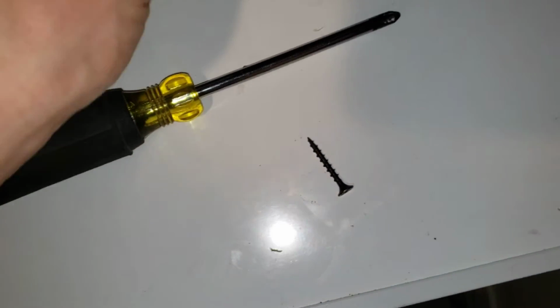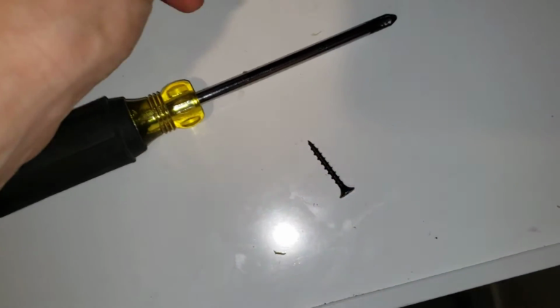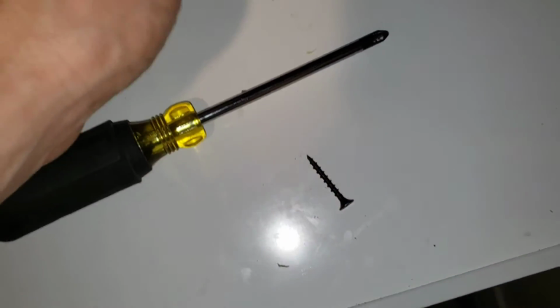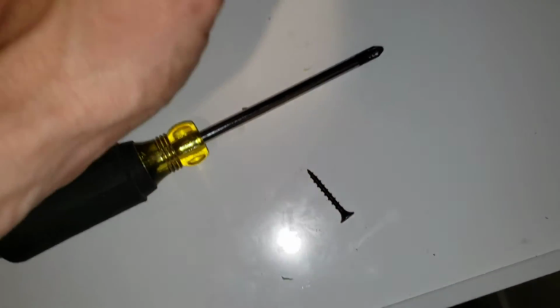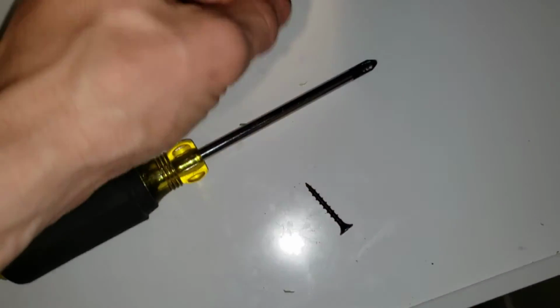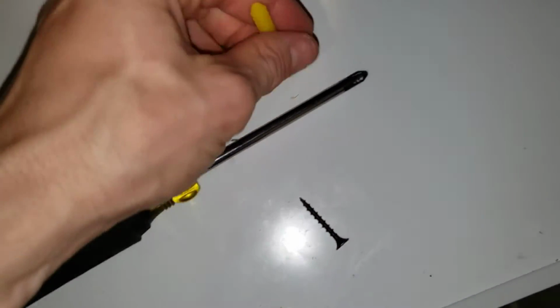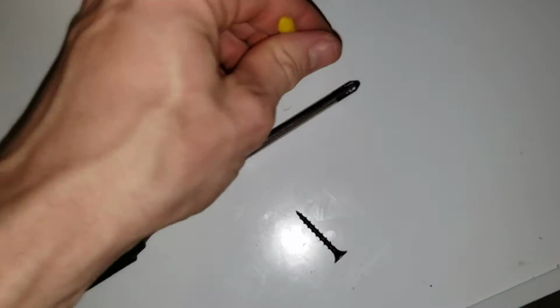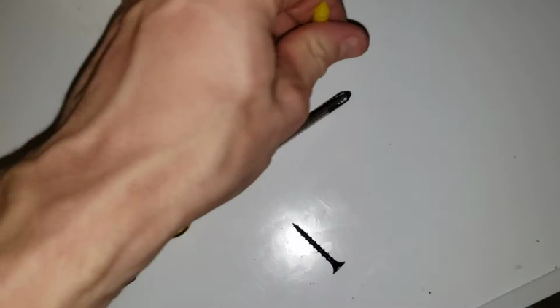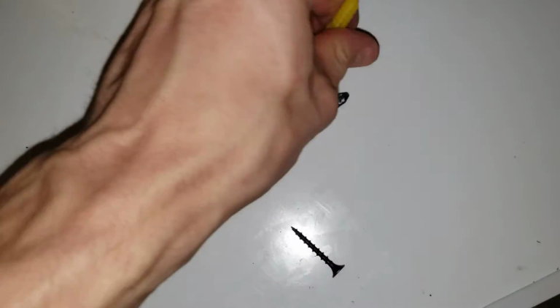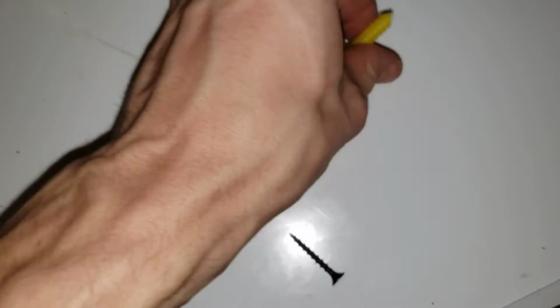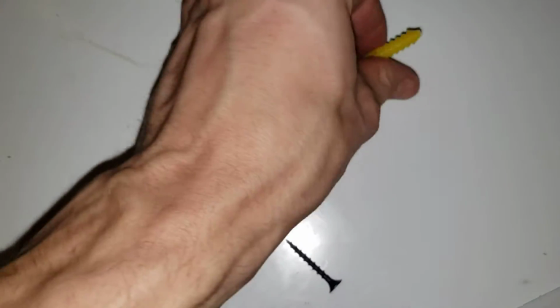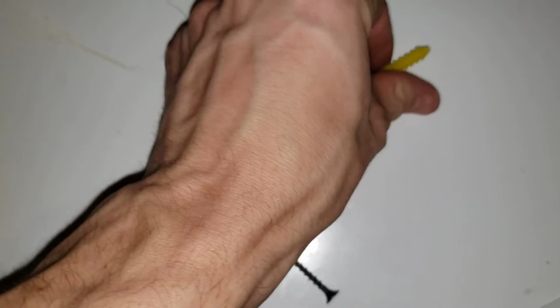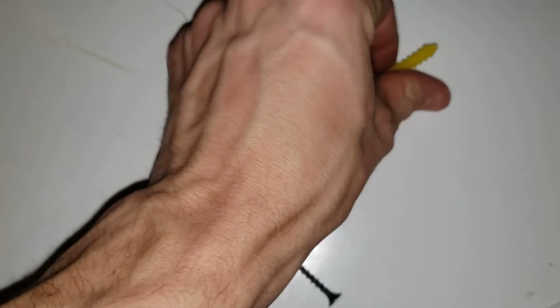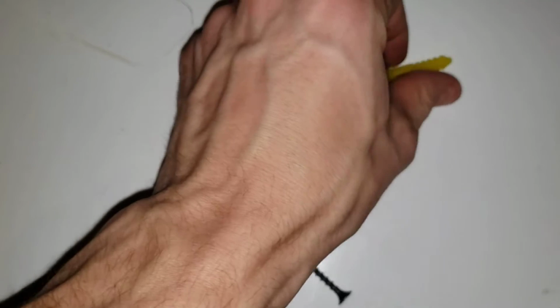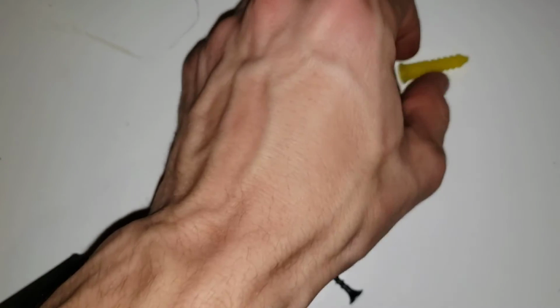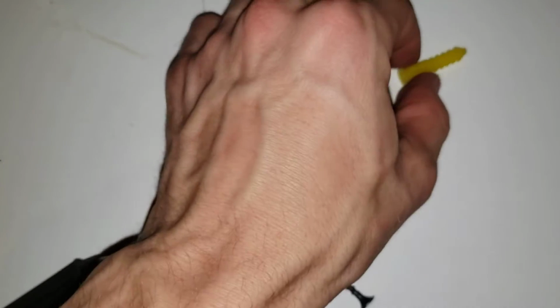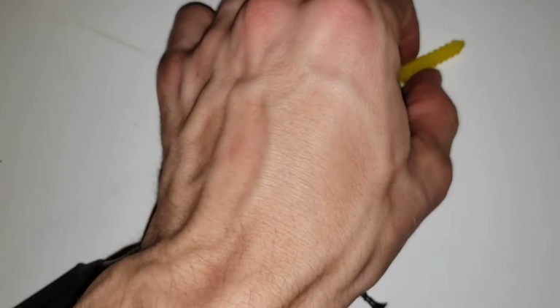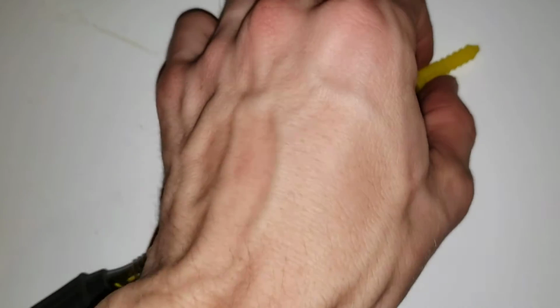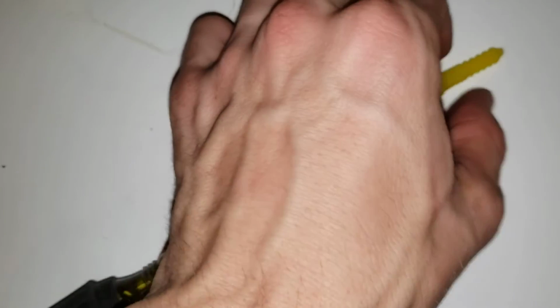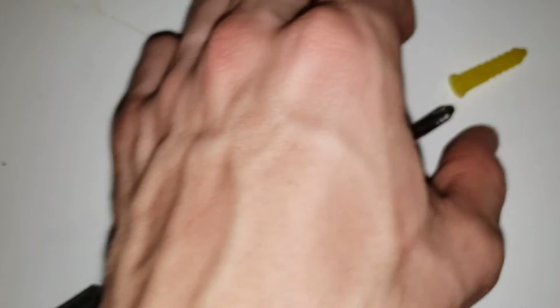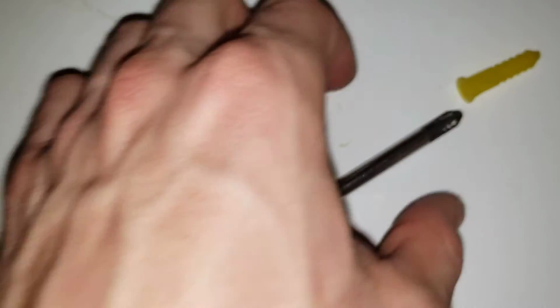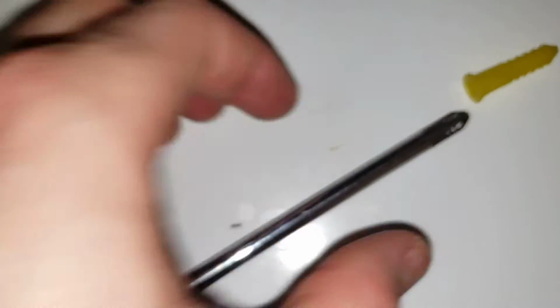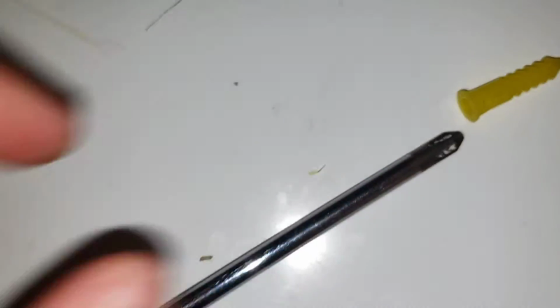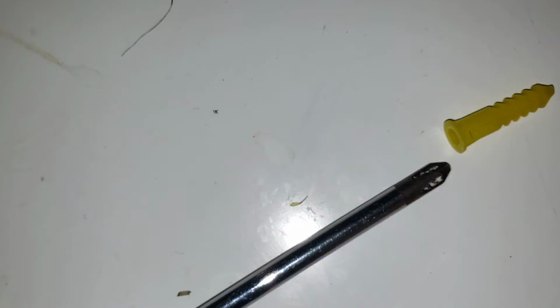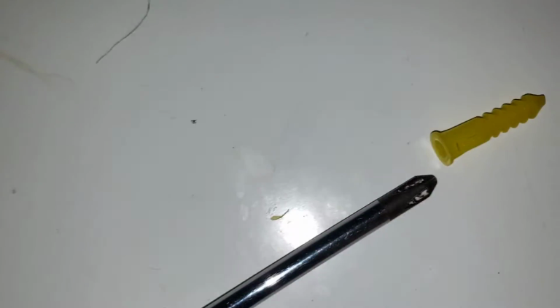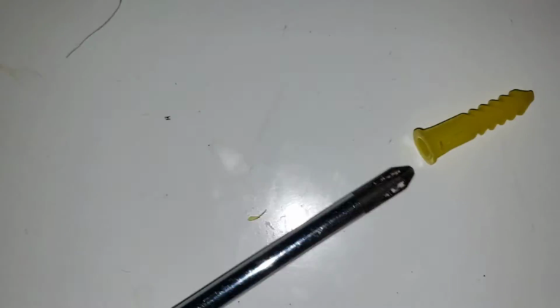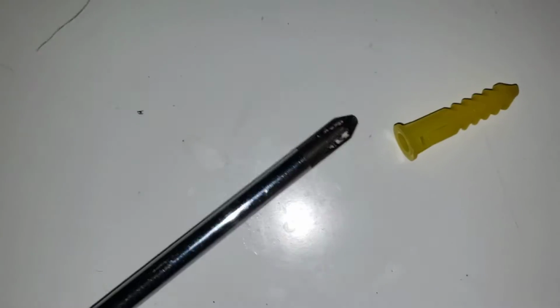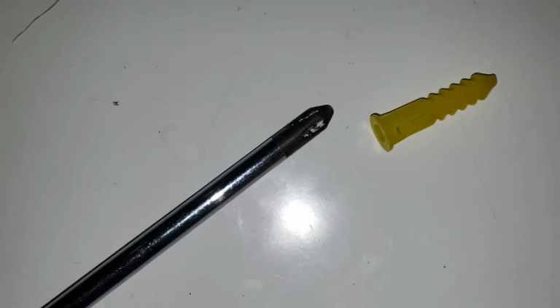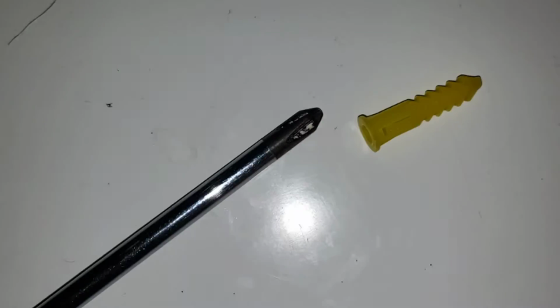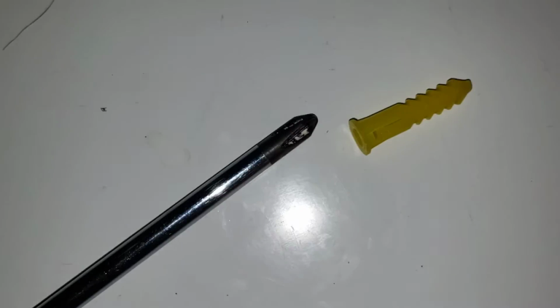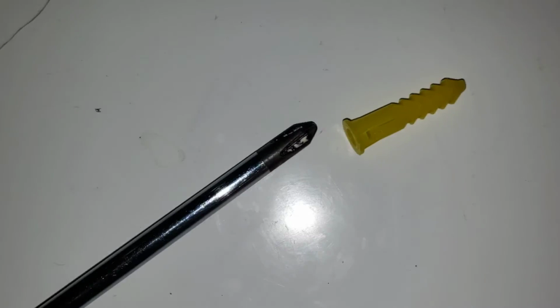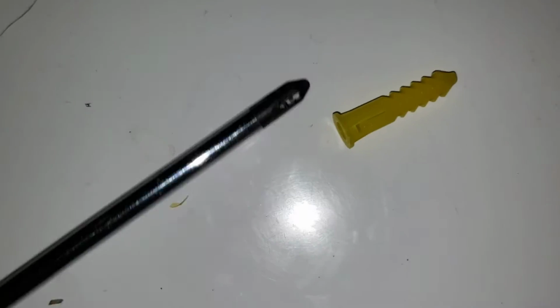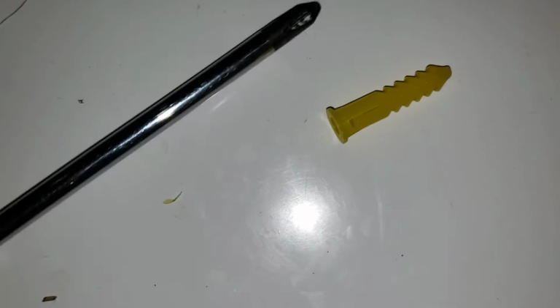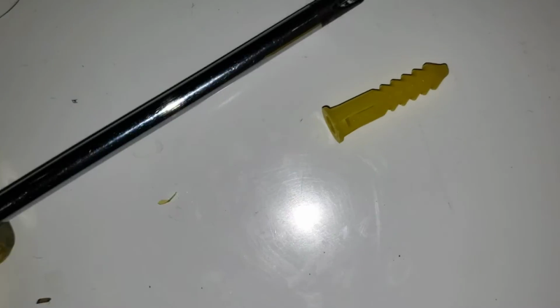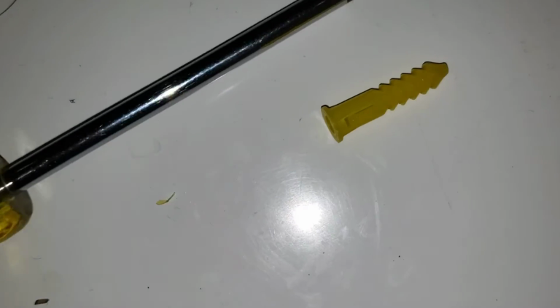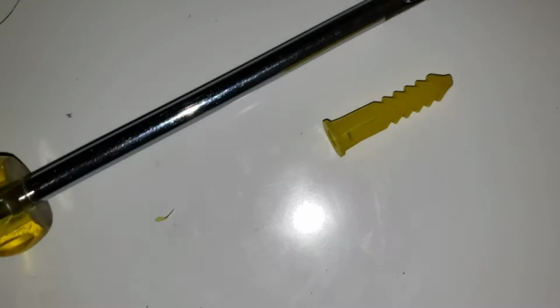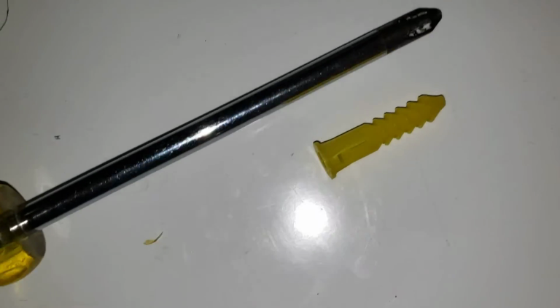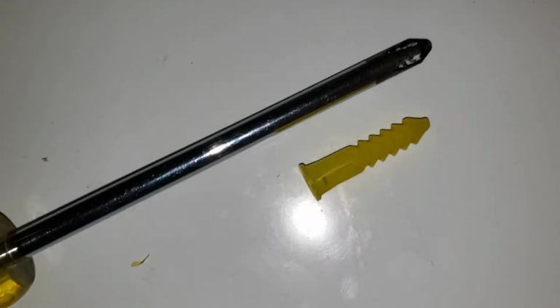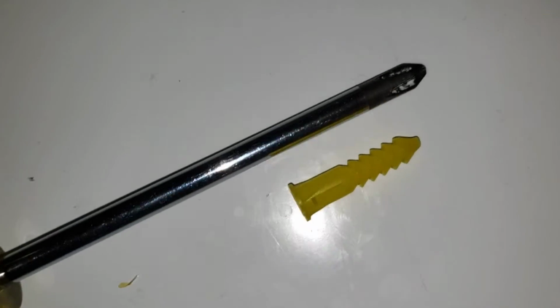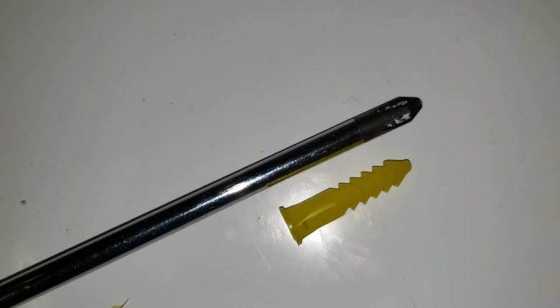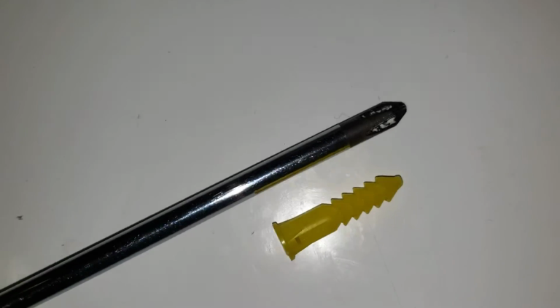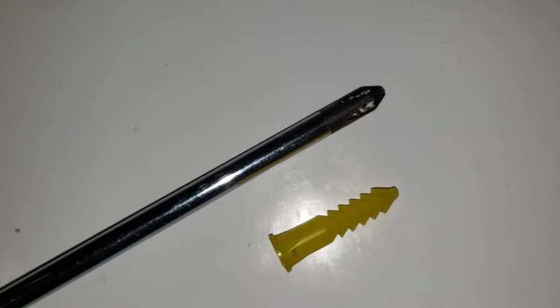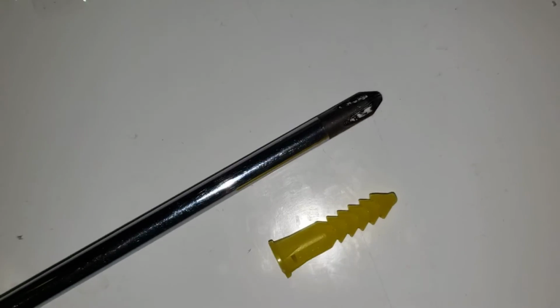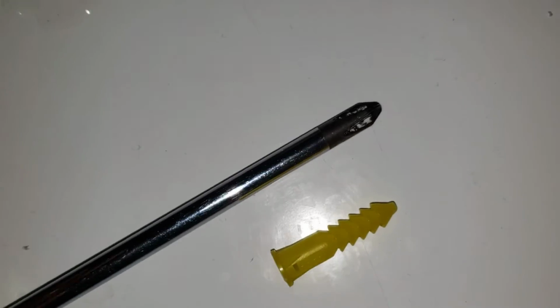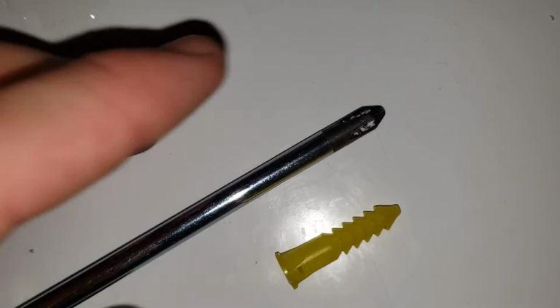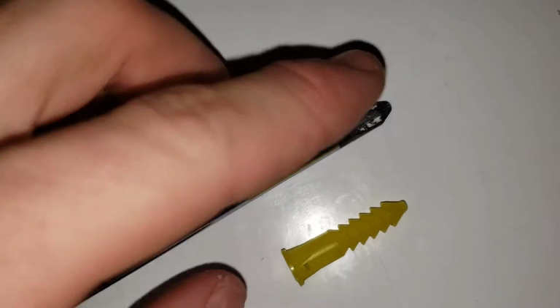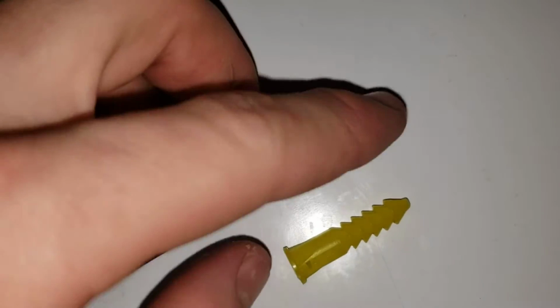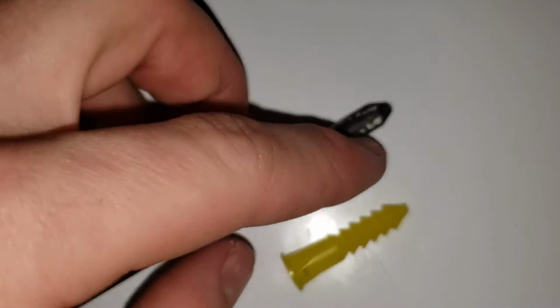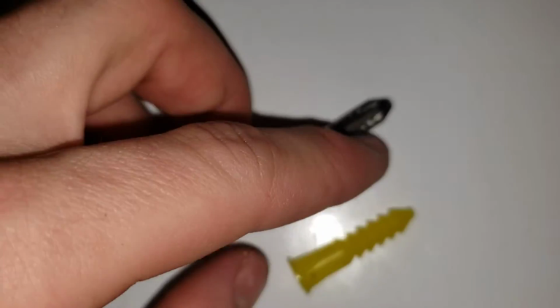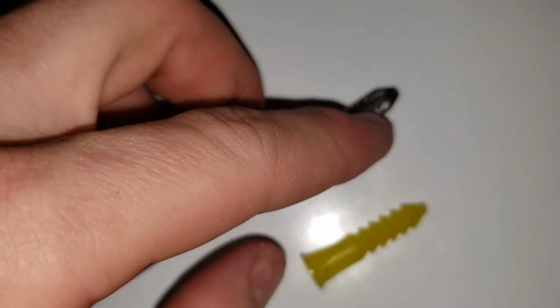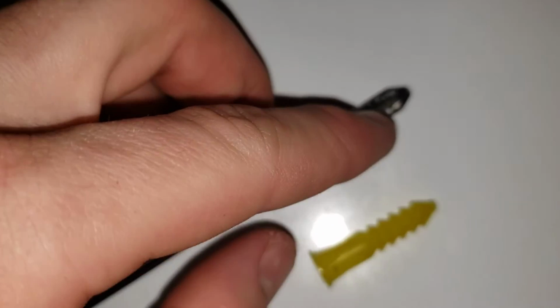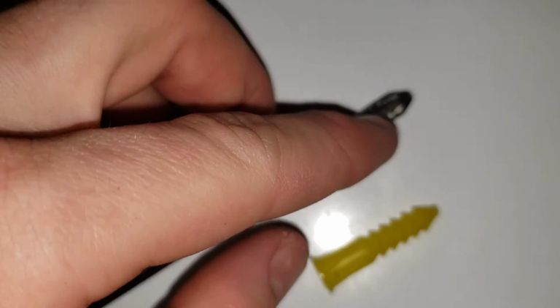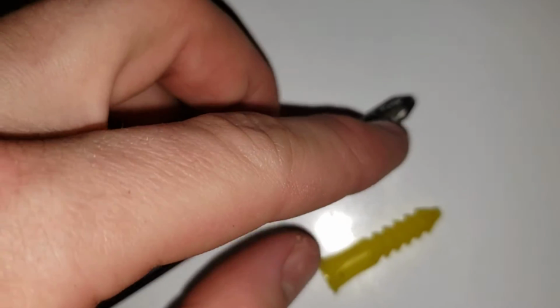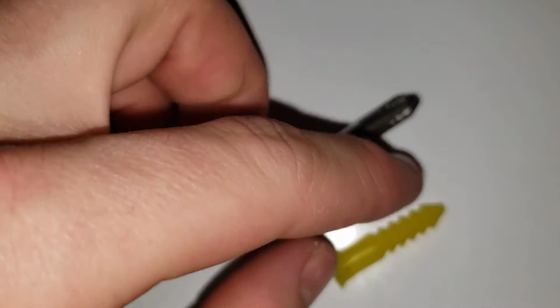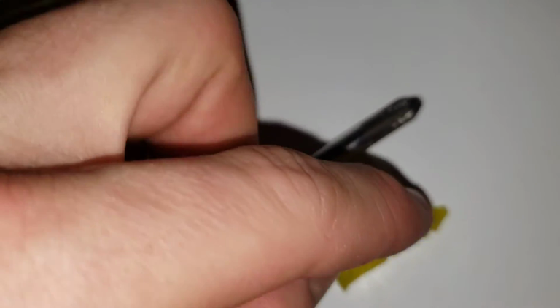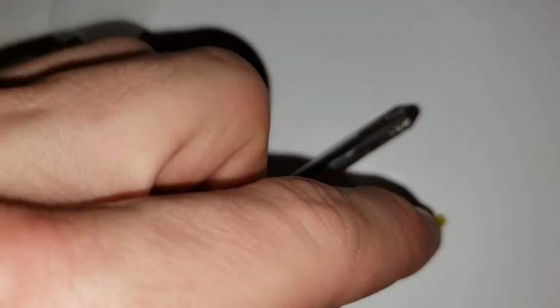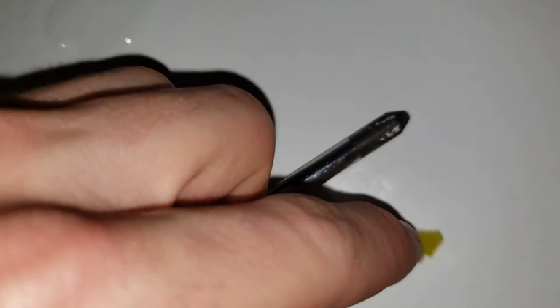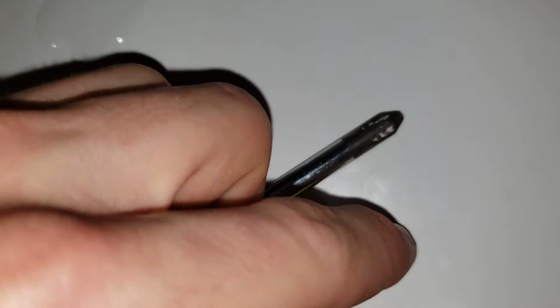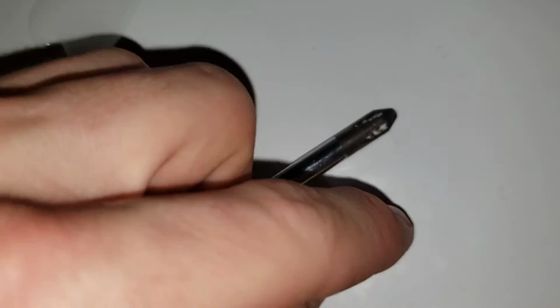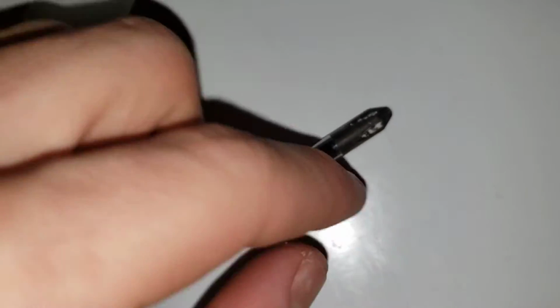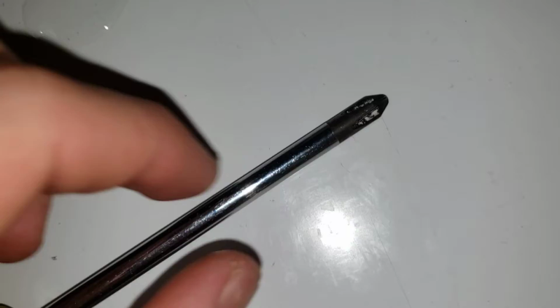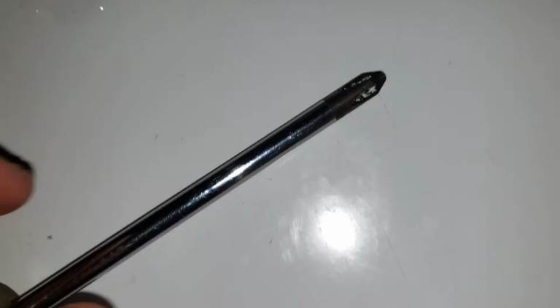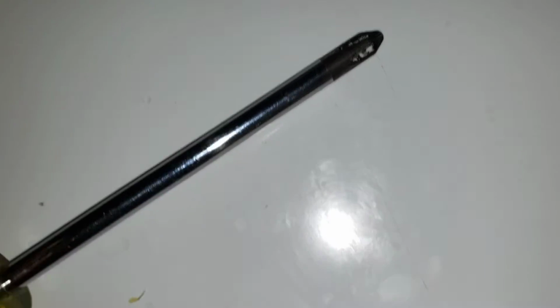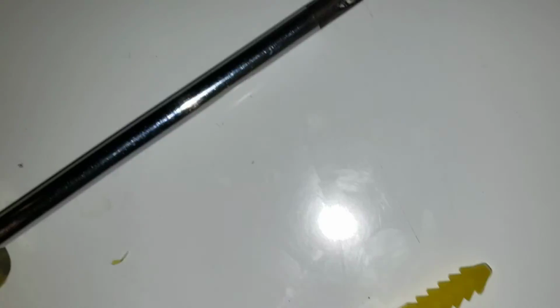The screwdriver should be about the same width here as here.